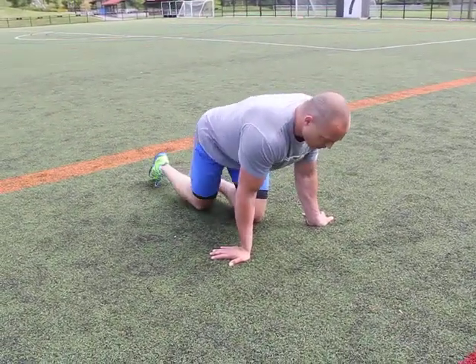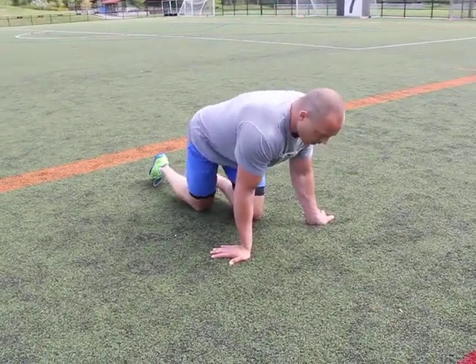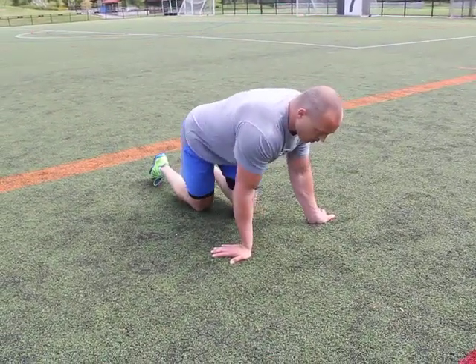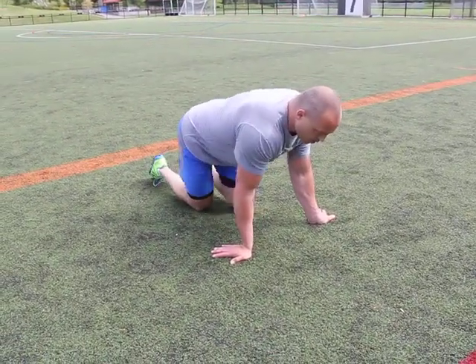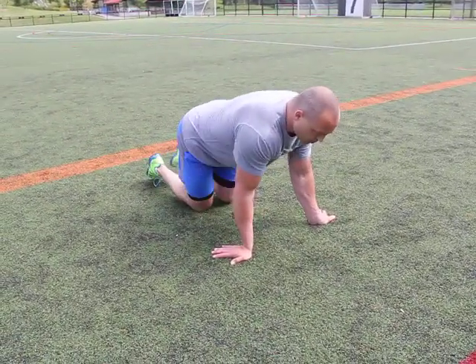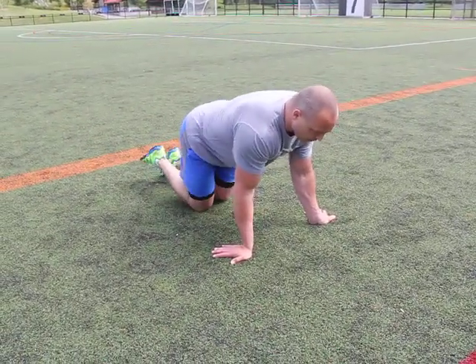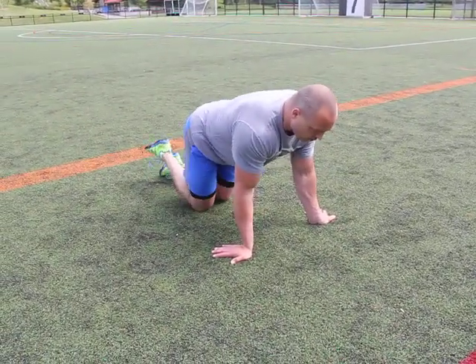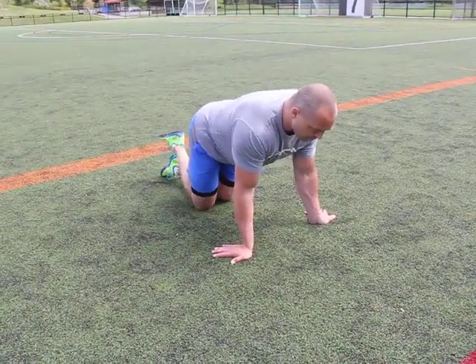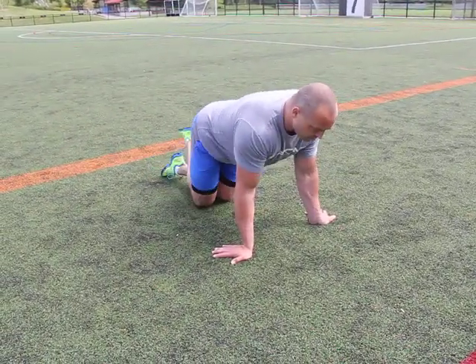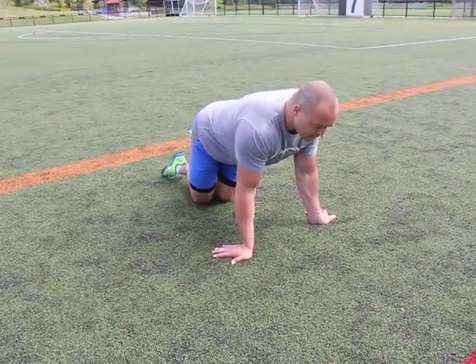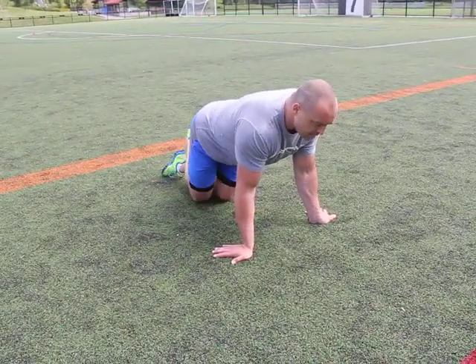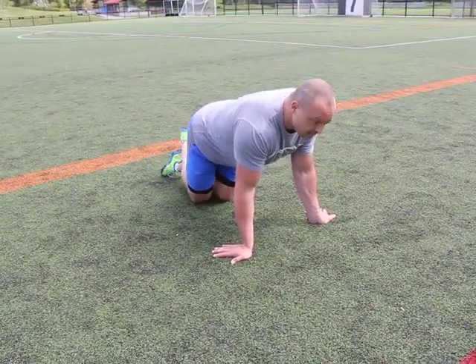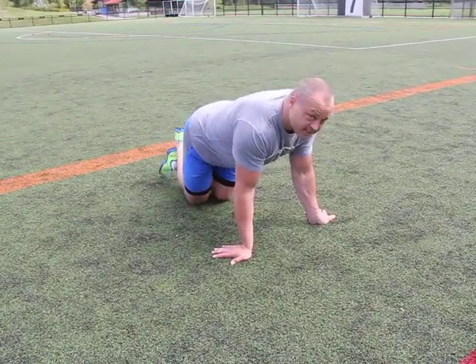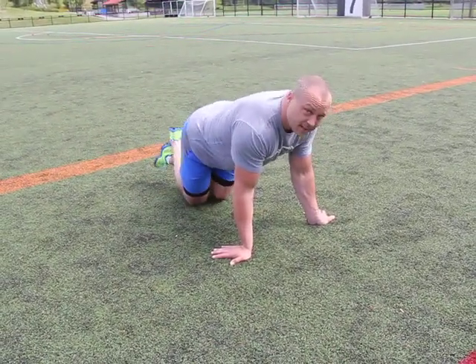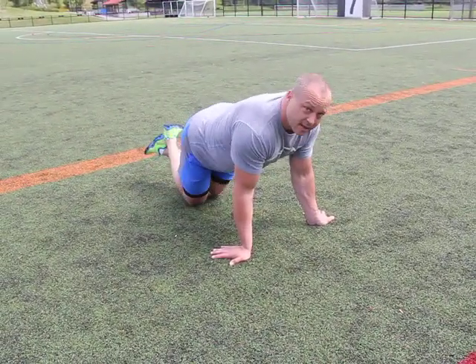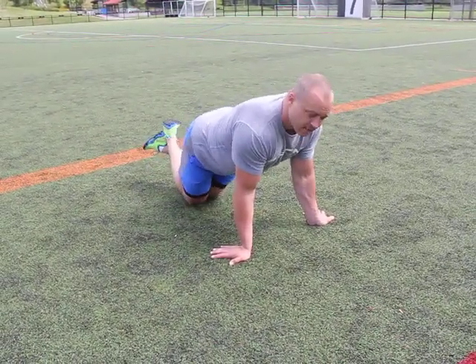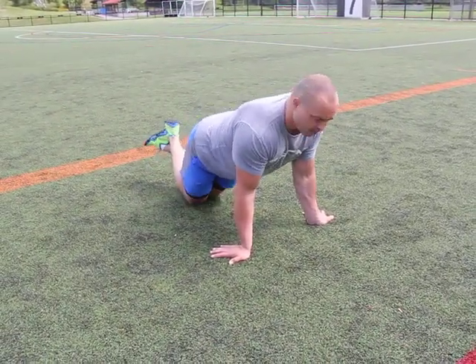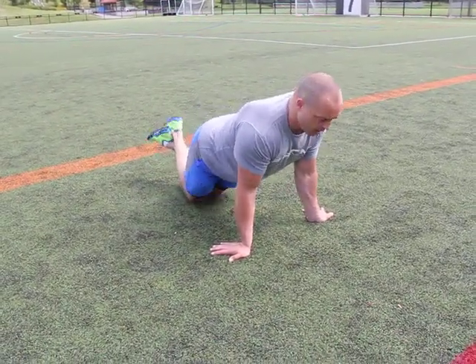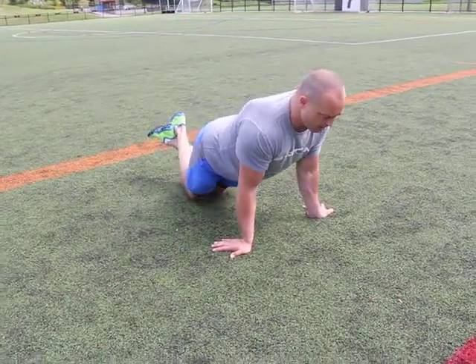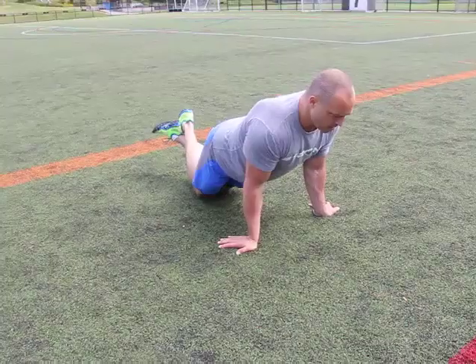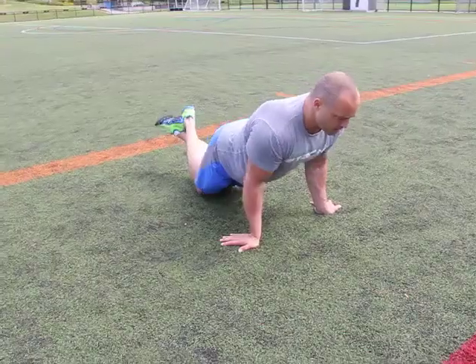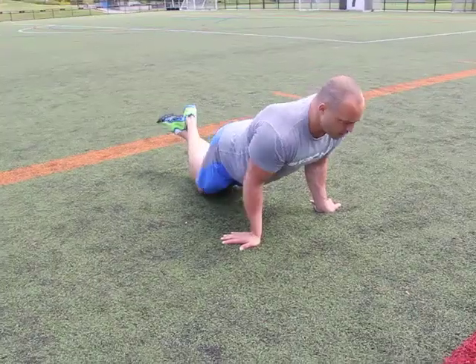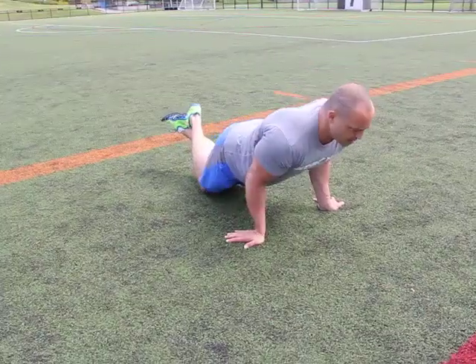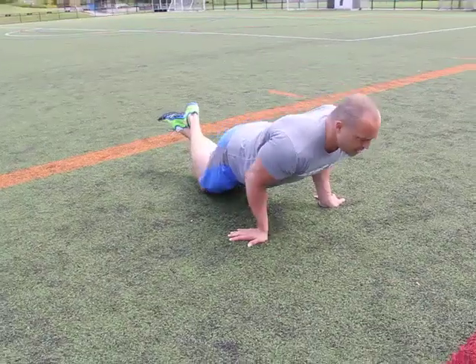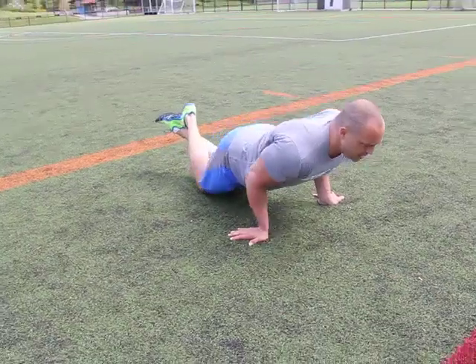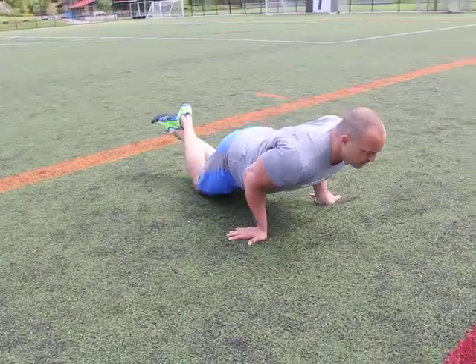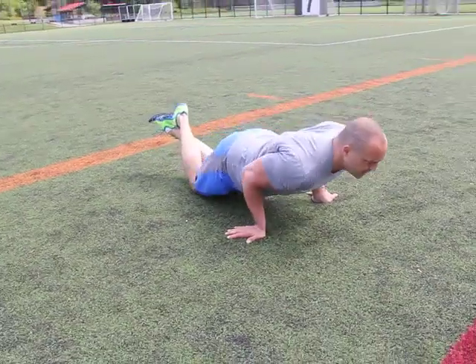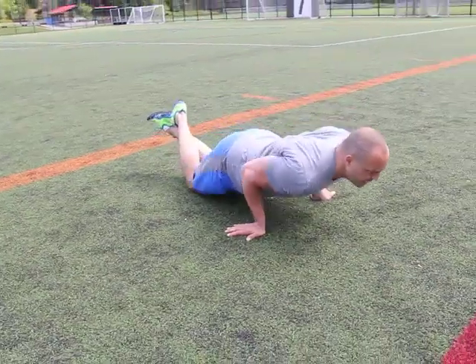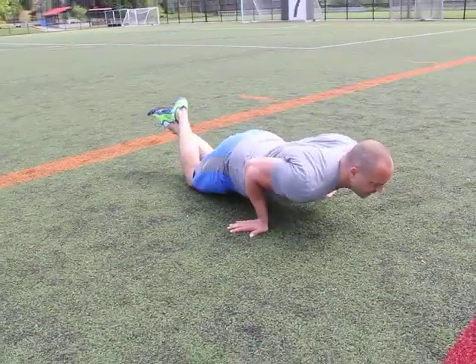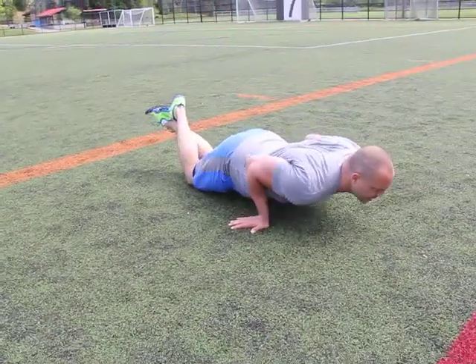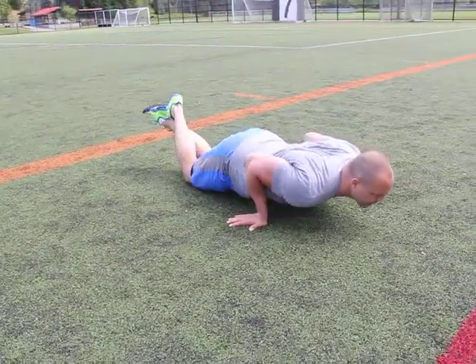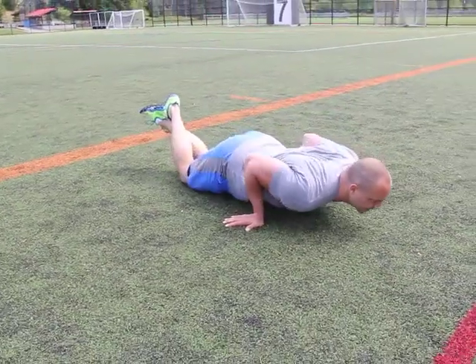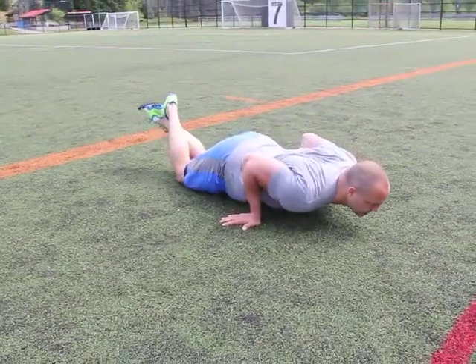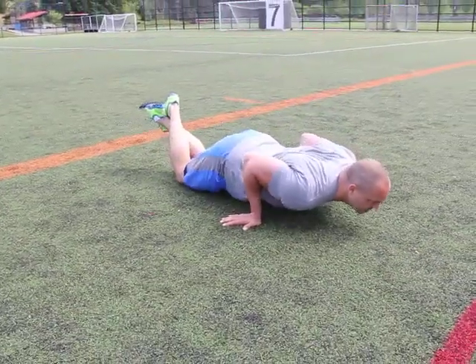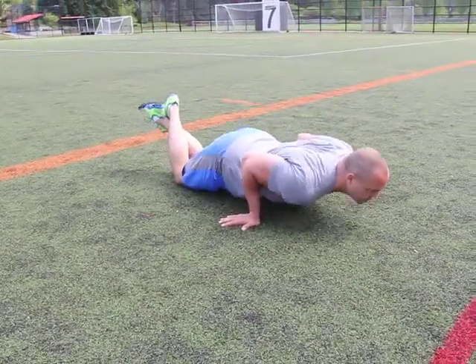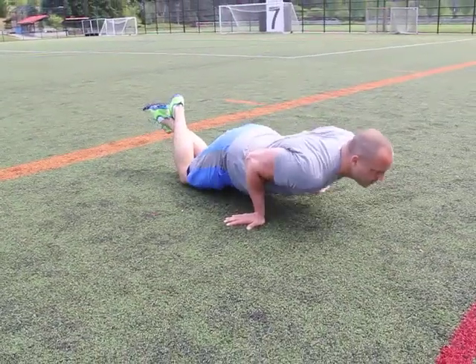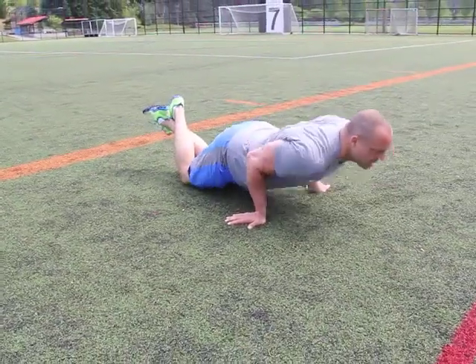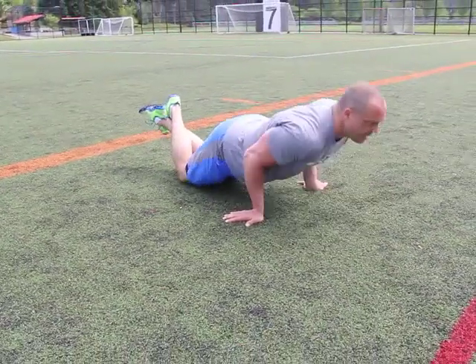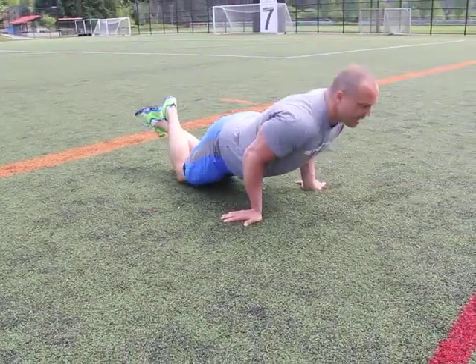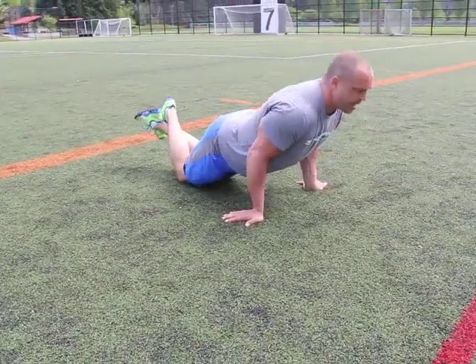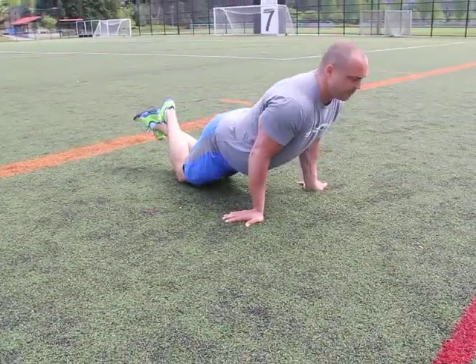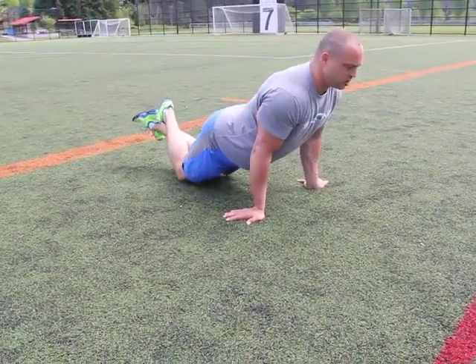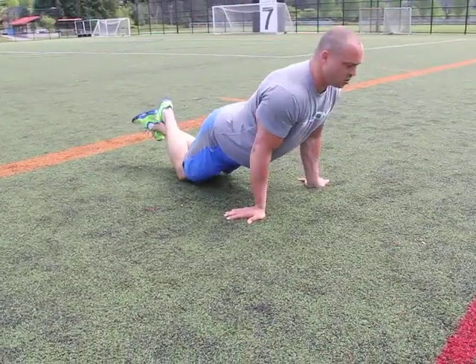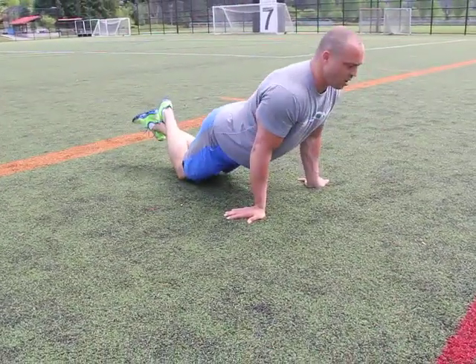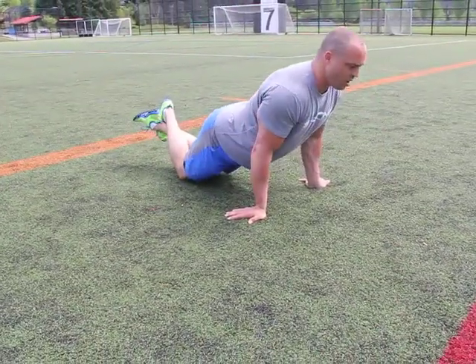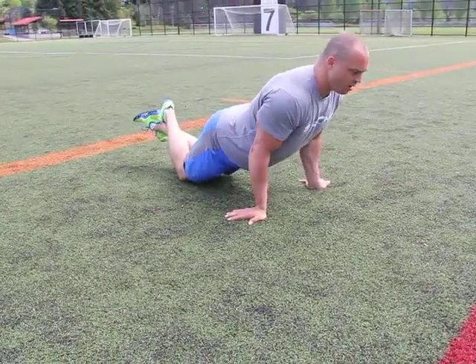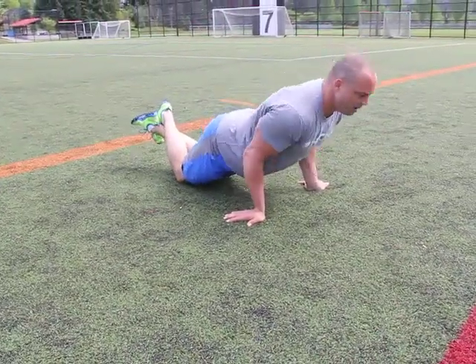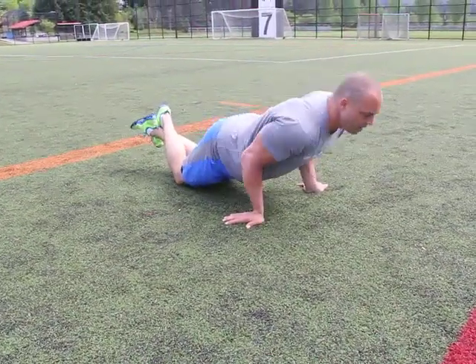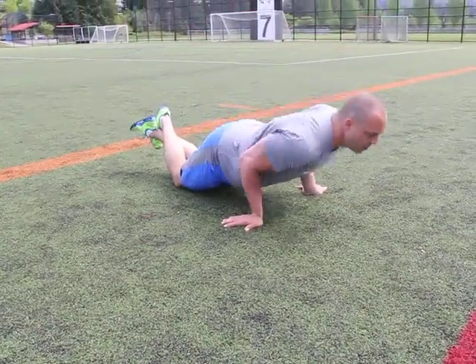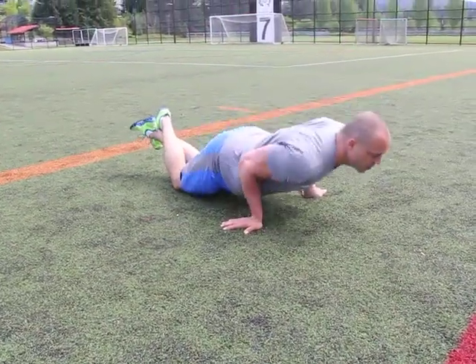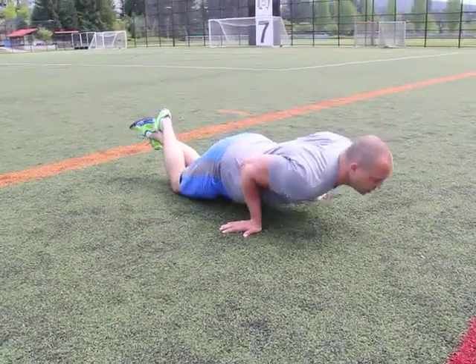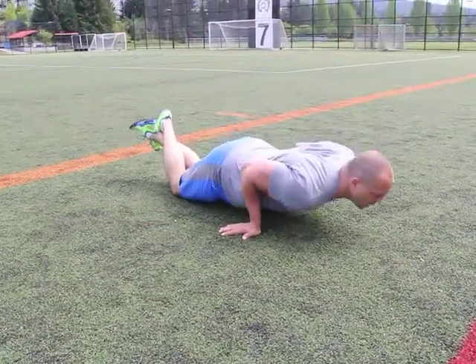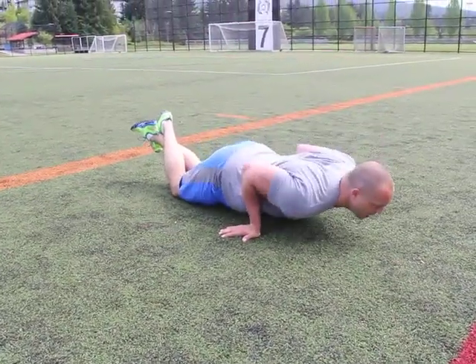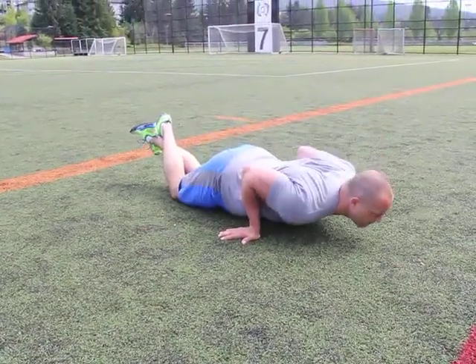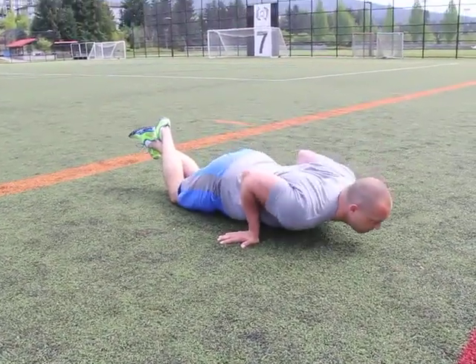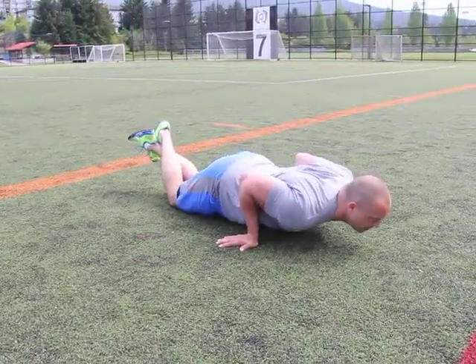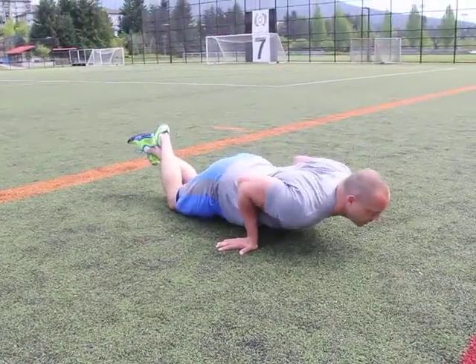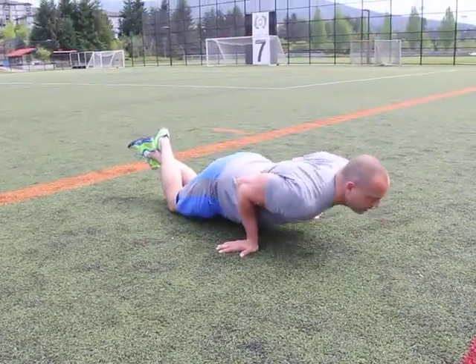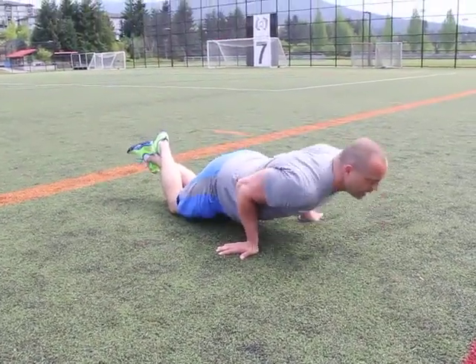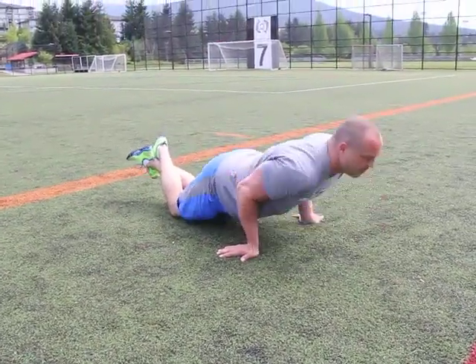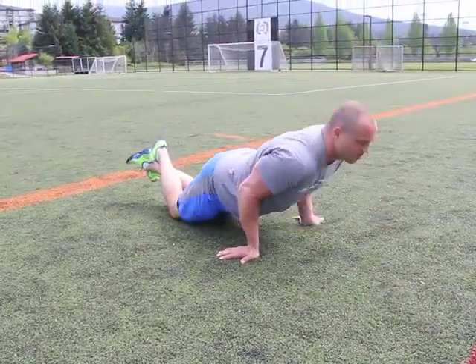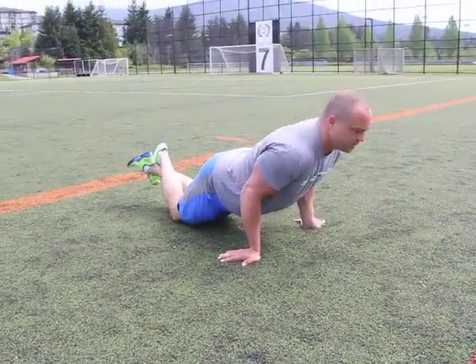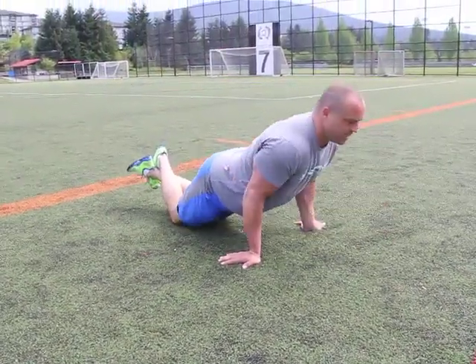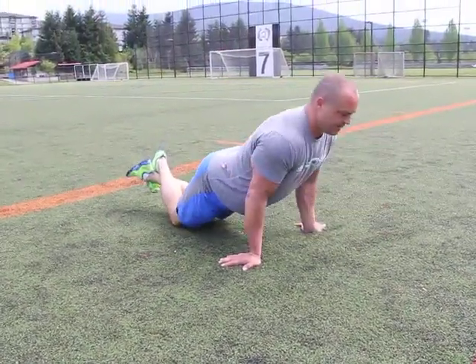You can also perform these from your knees. Head and neck nice and straight, abs strong, pushing up, elbows tight.